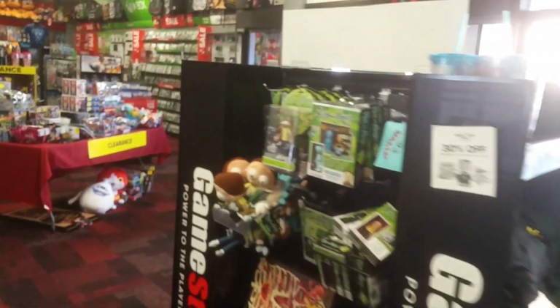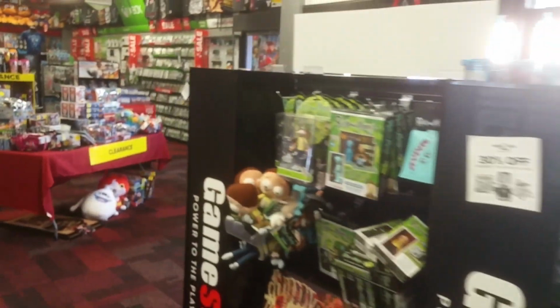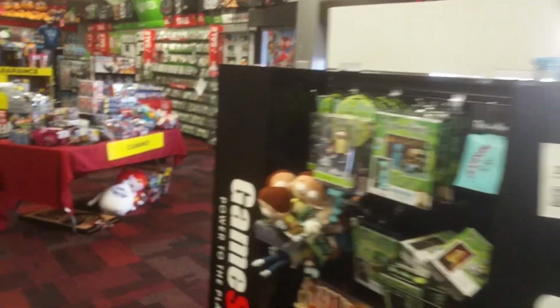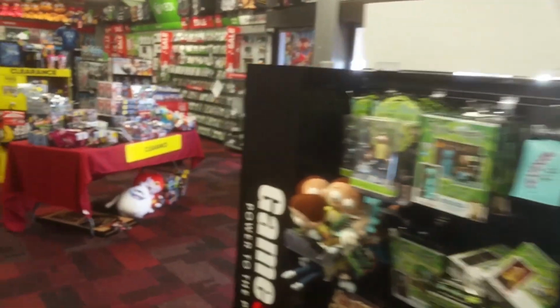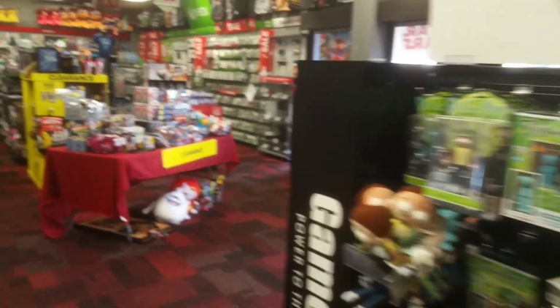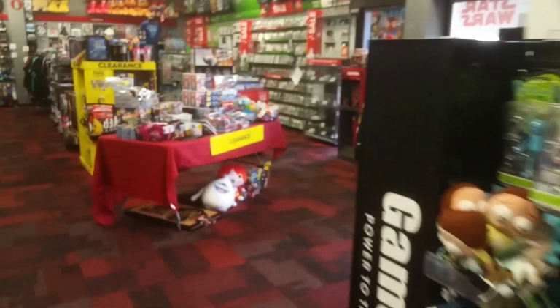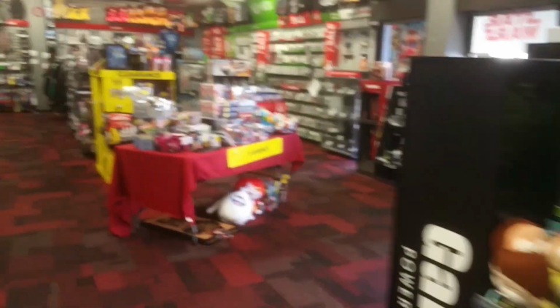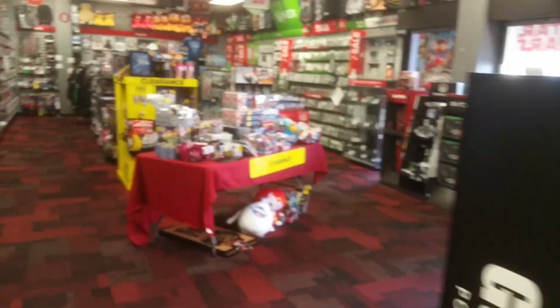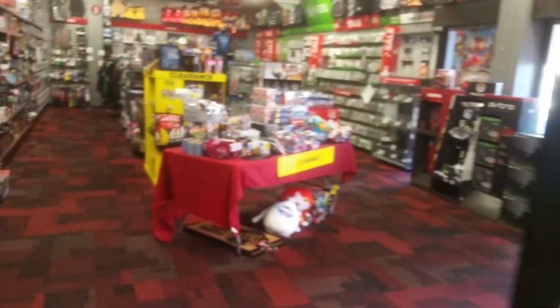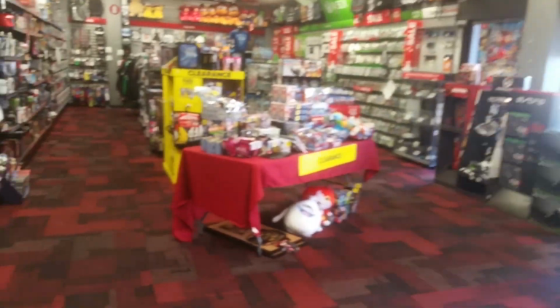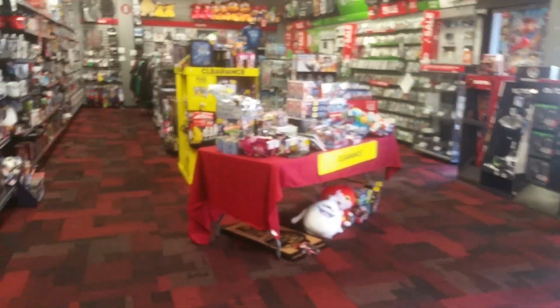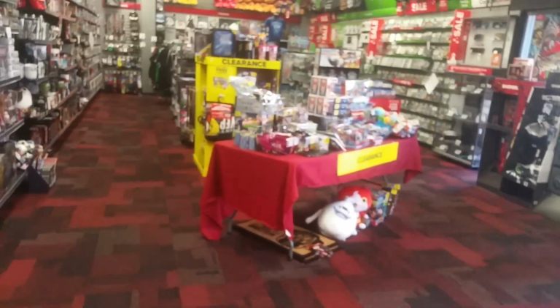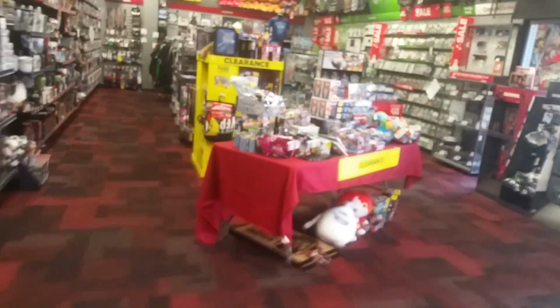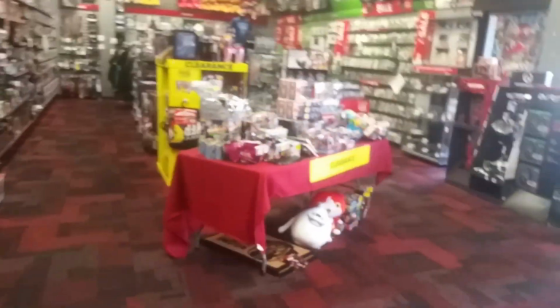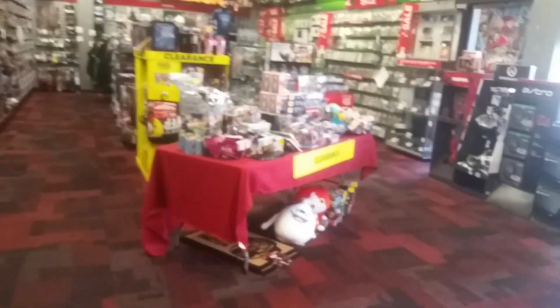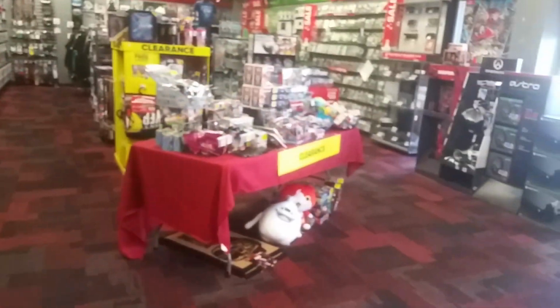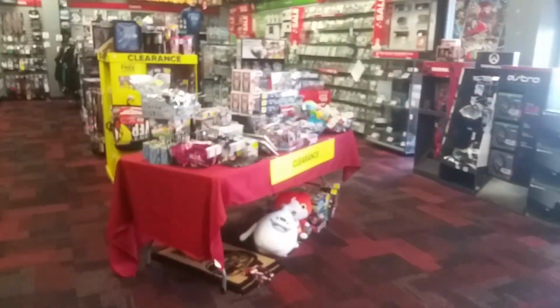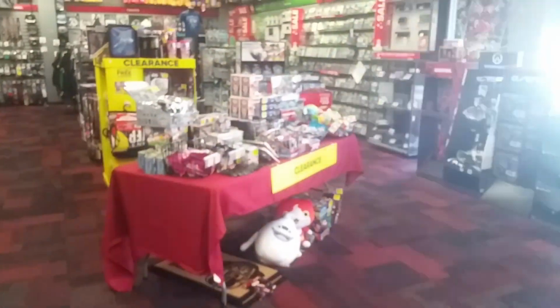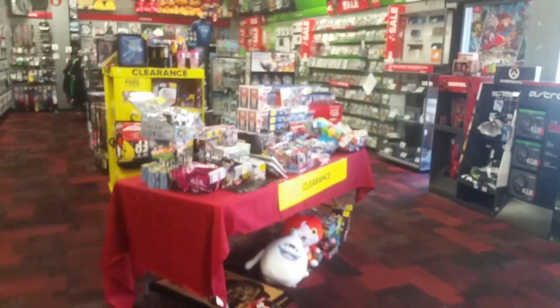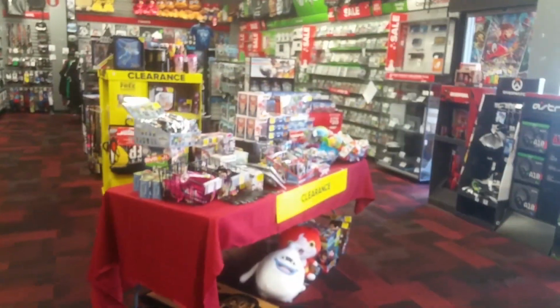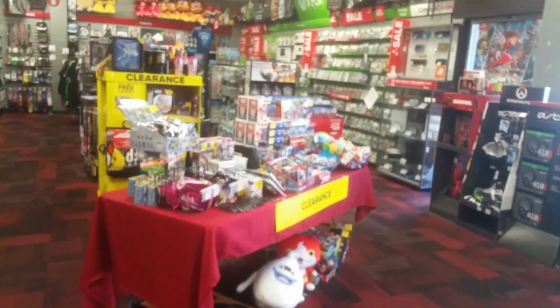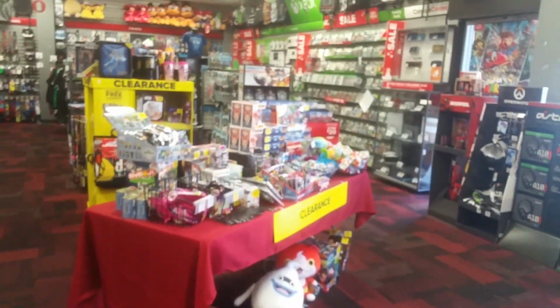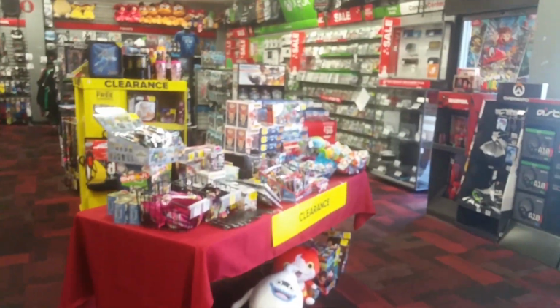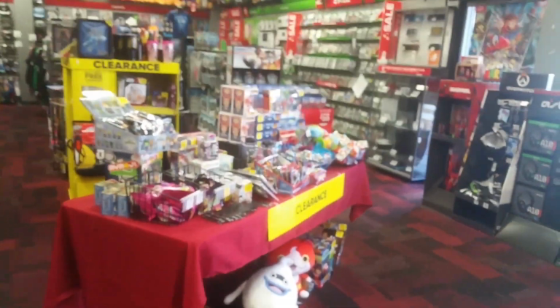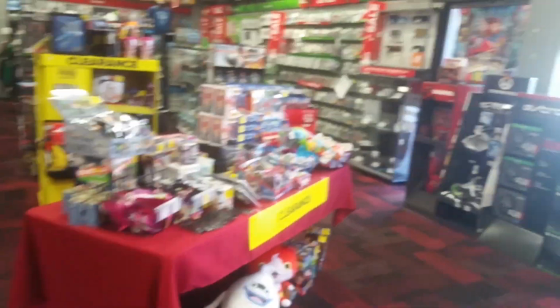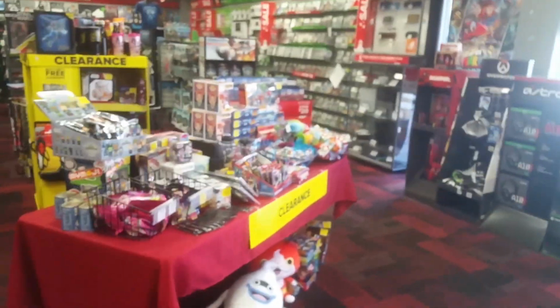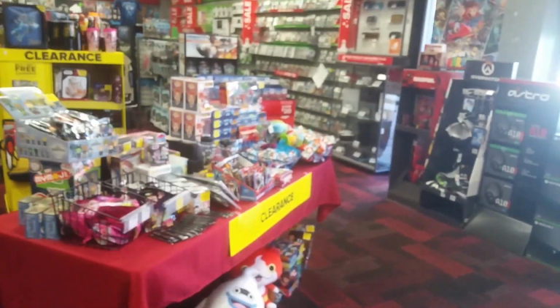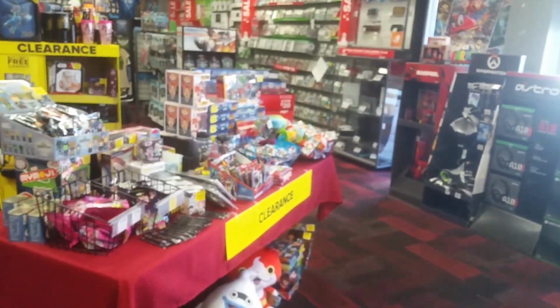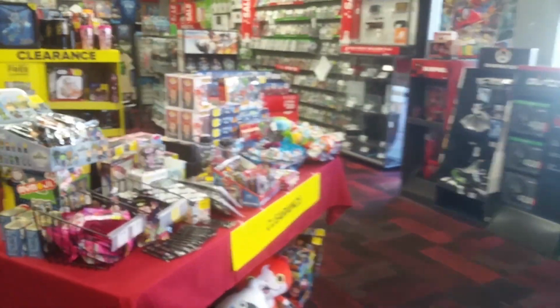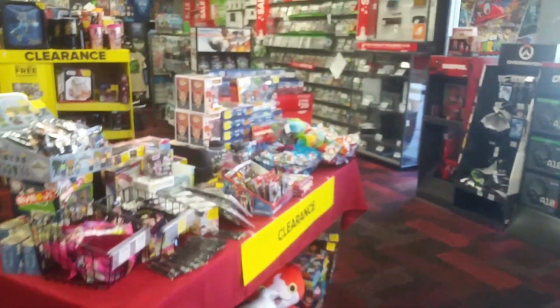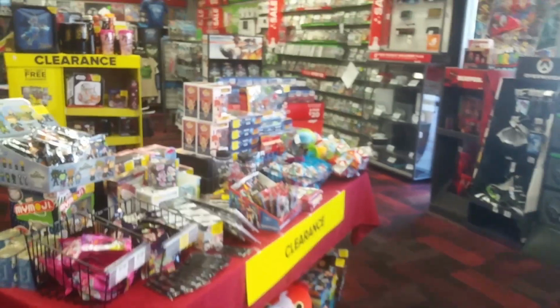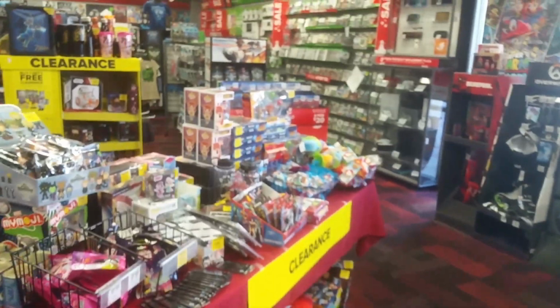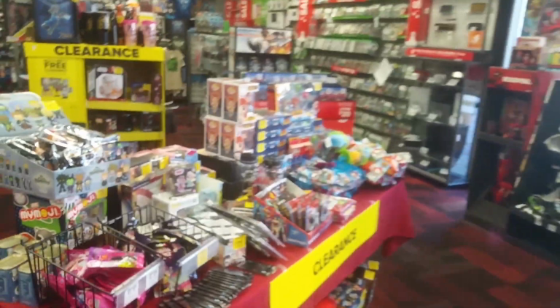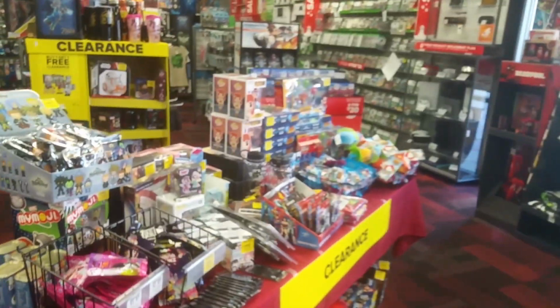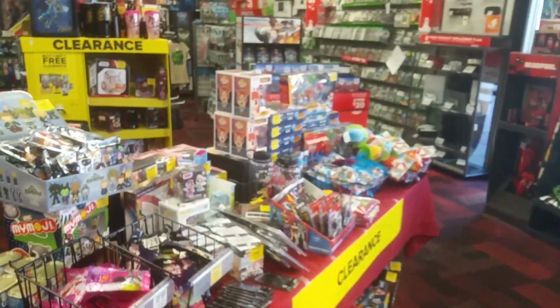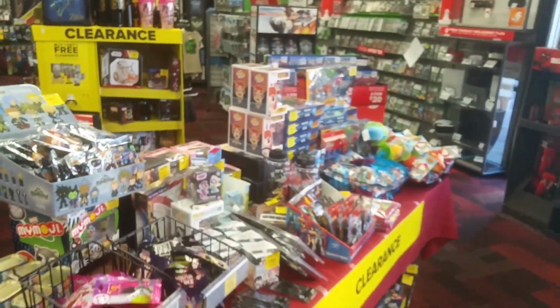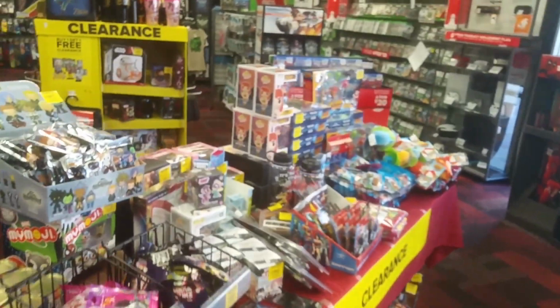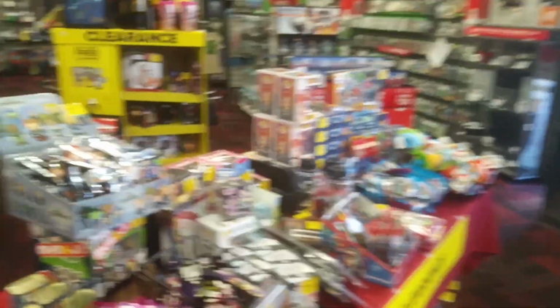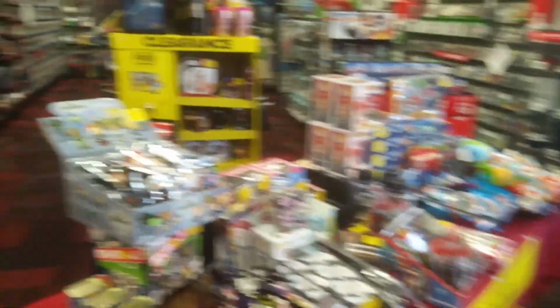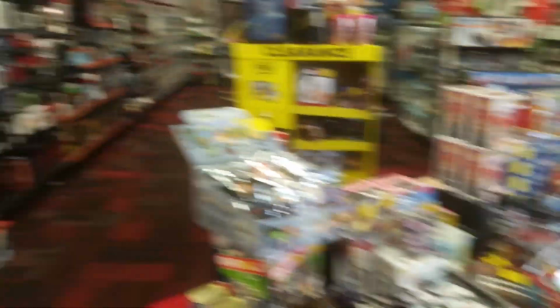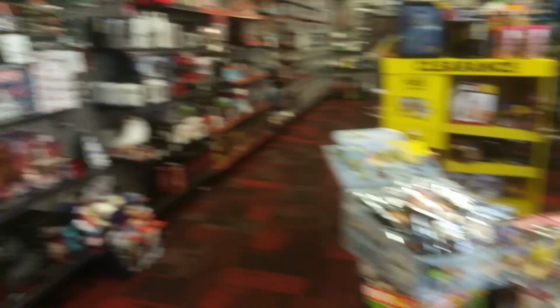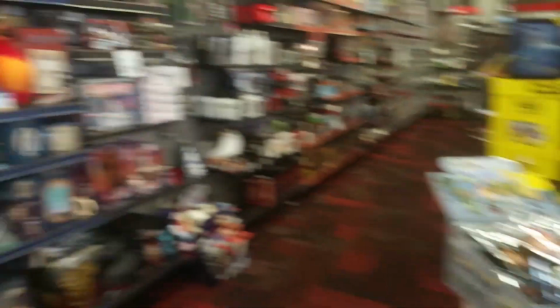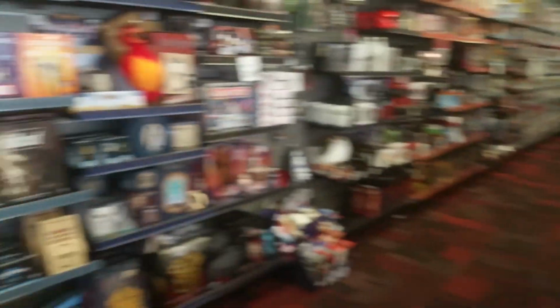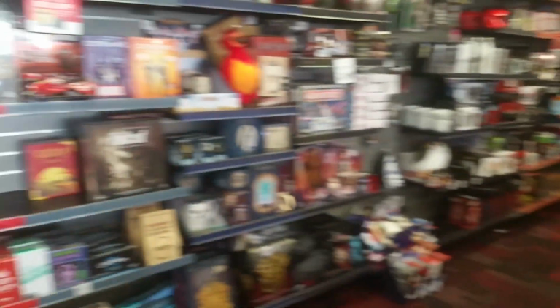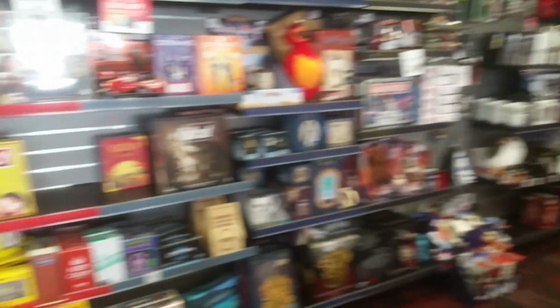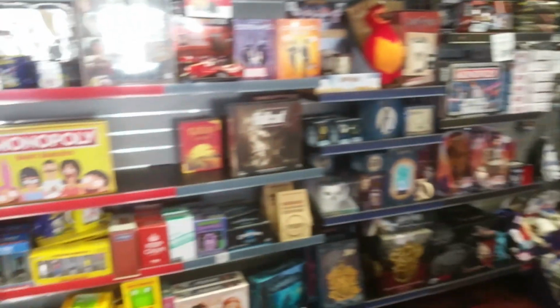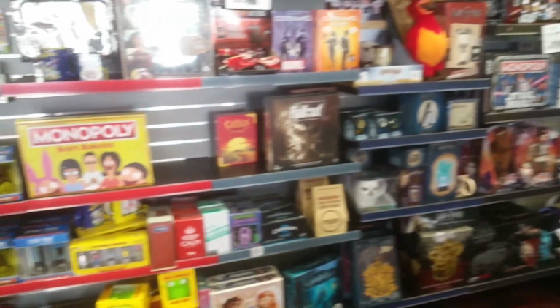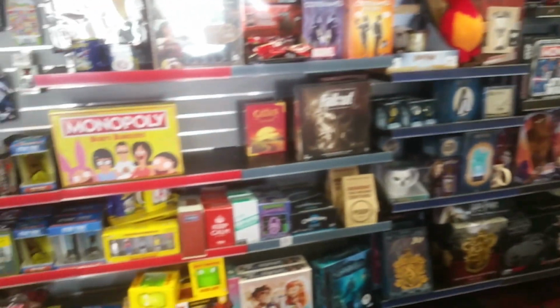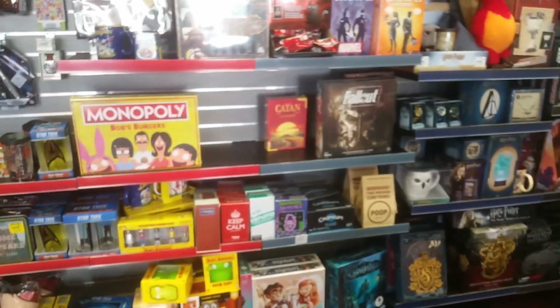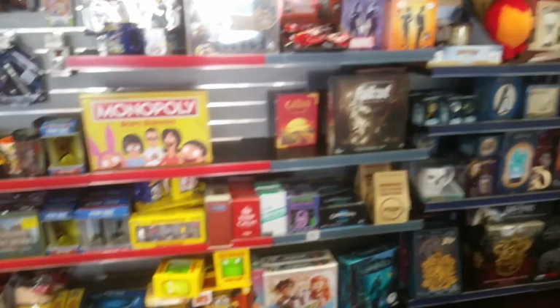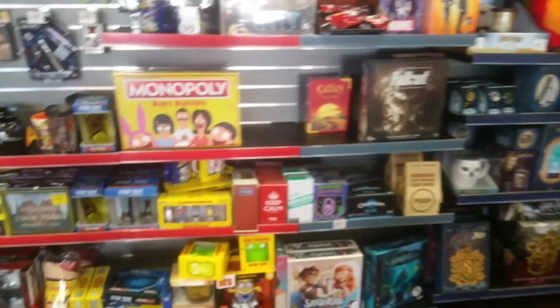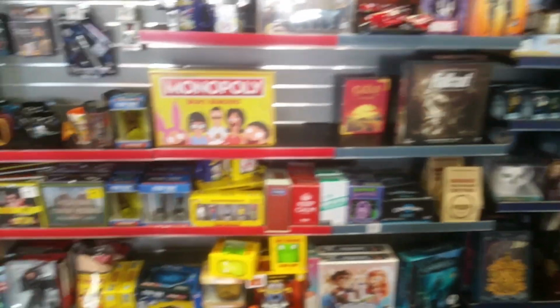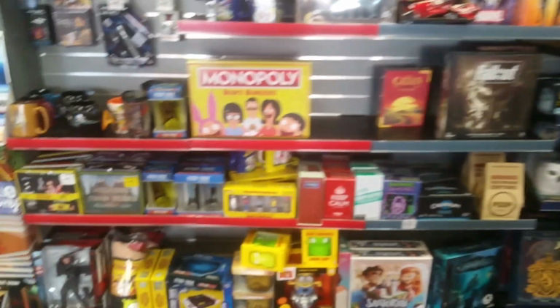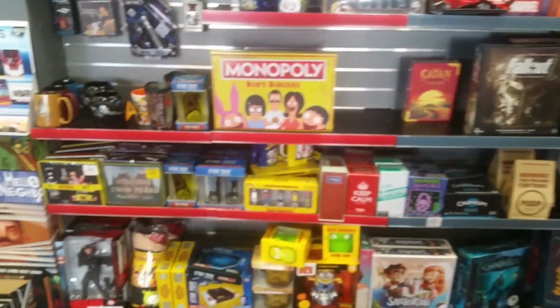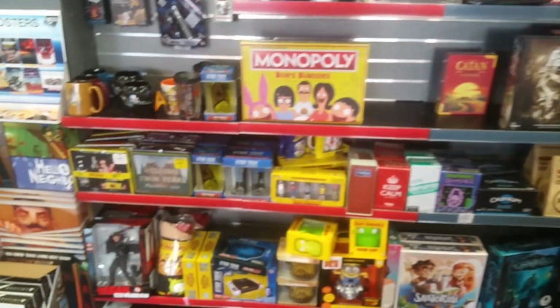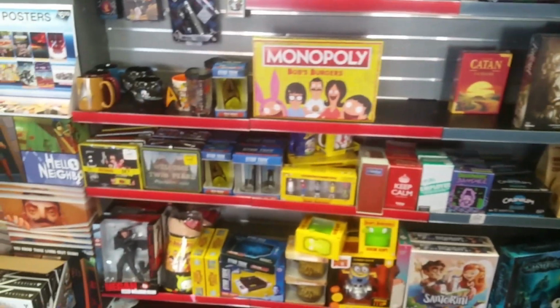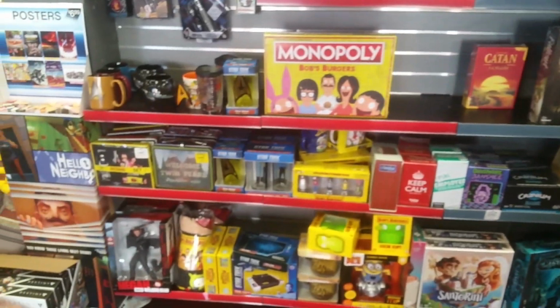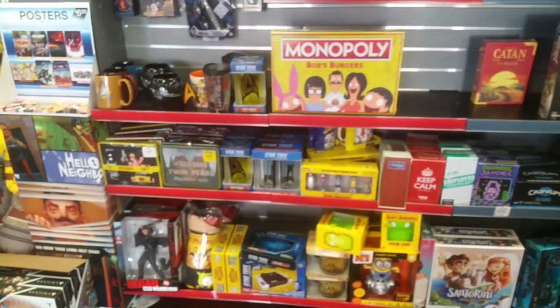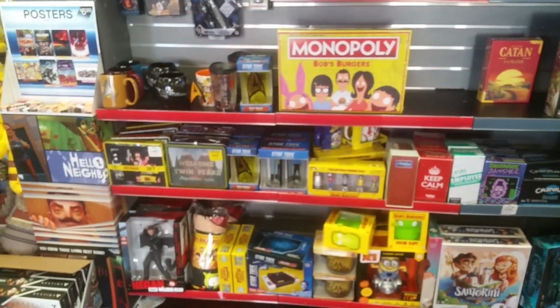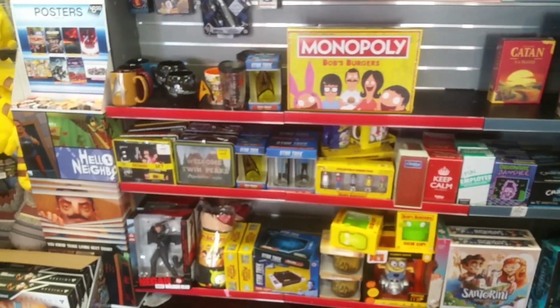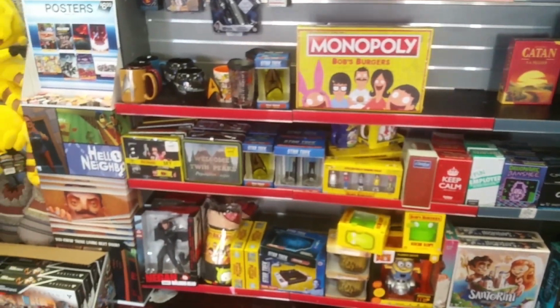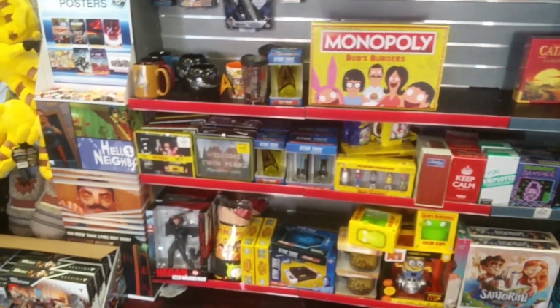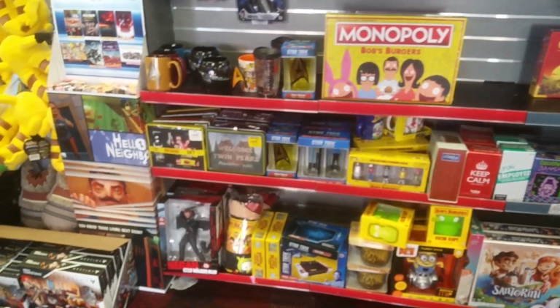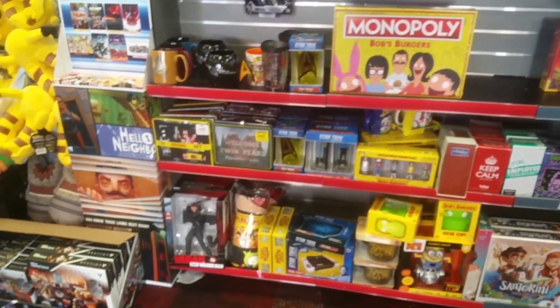There are toys everywhere. Half of the store — the majority of the store — is action figures.